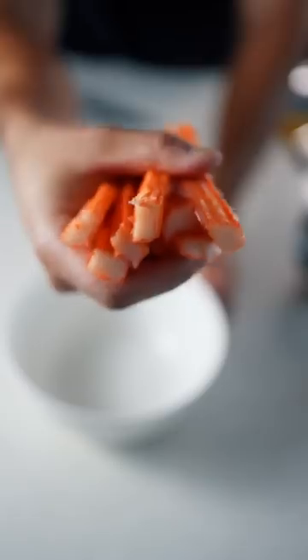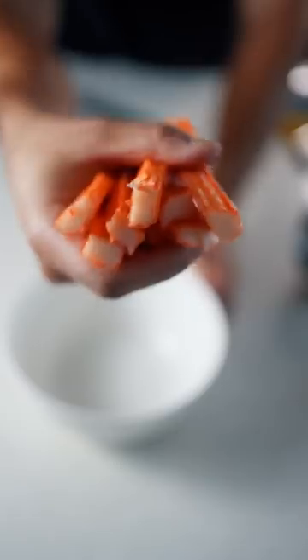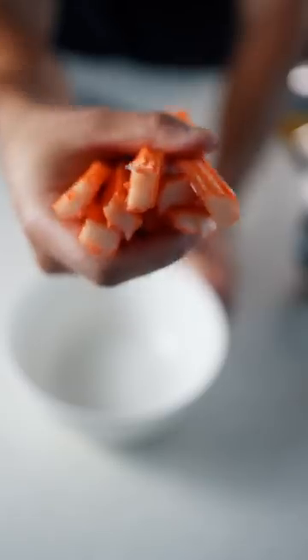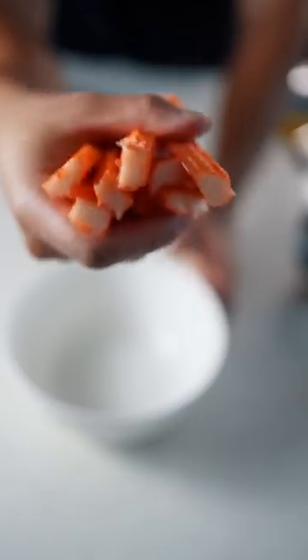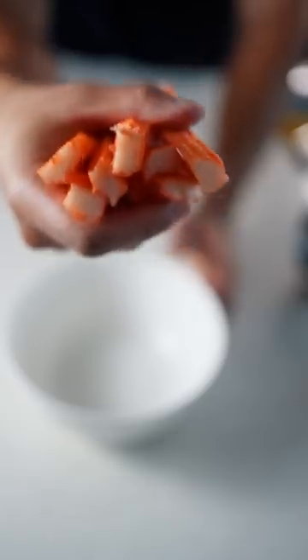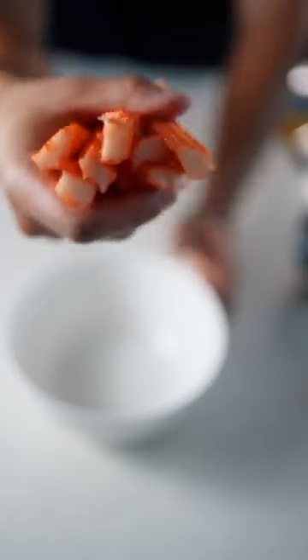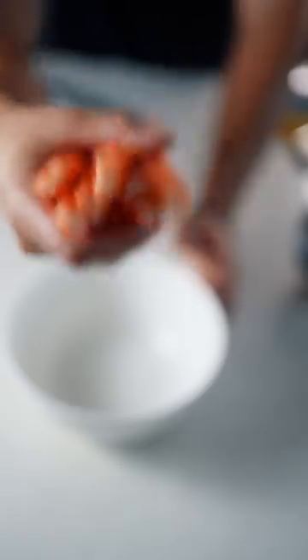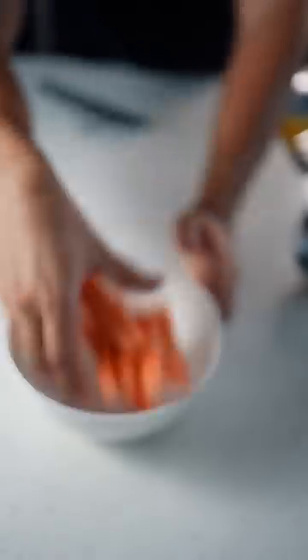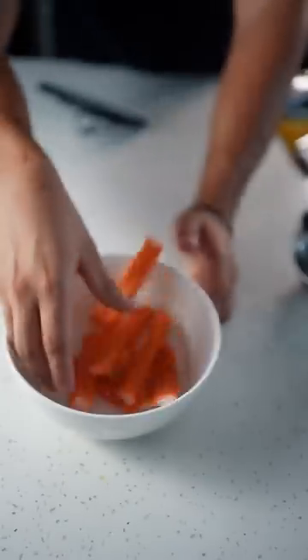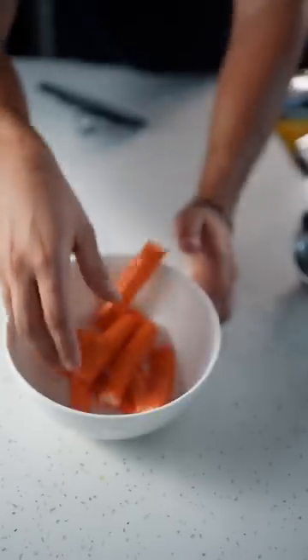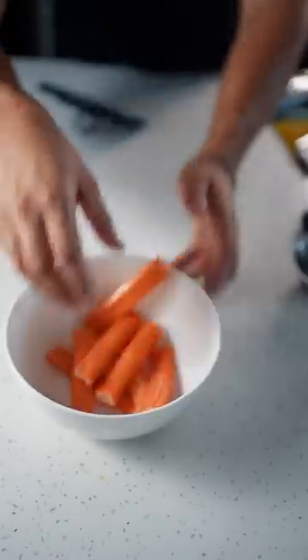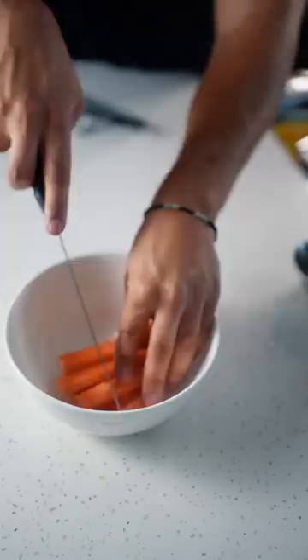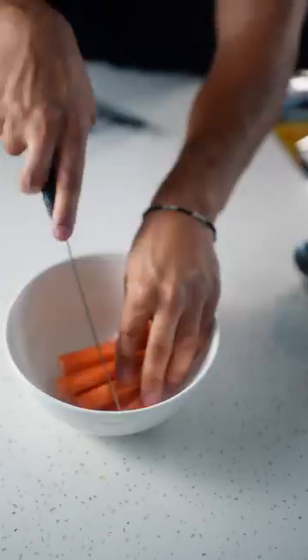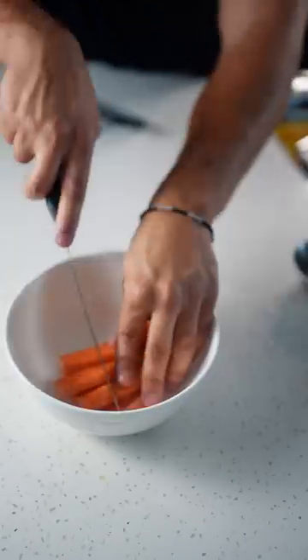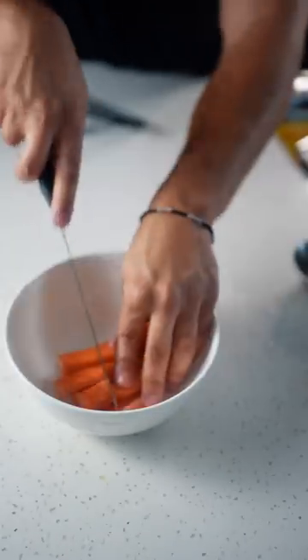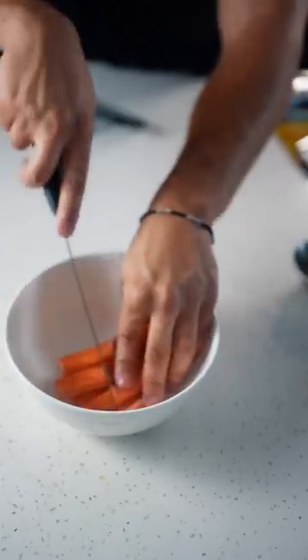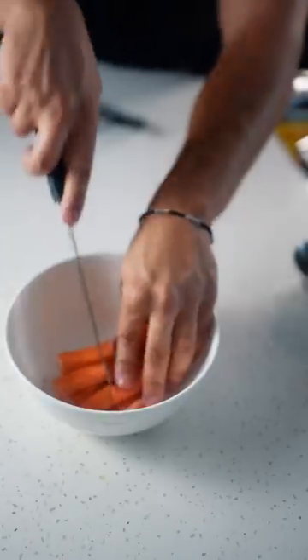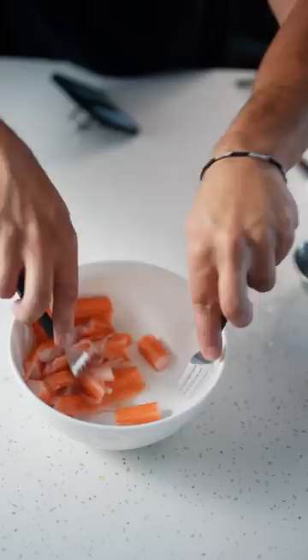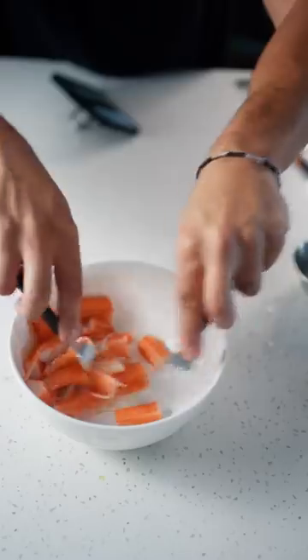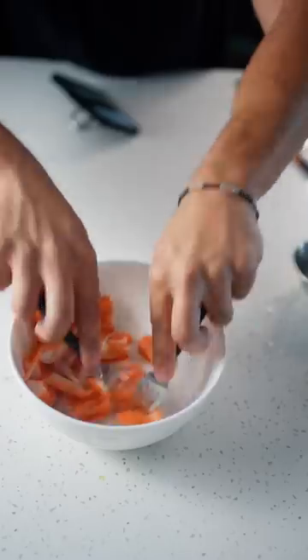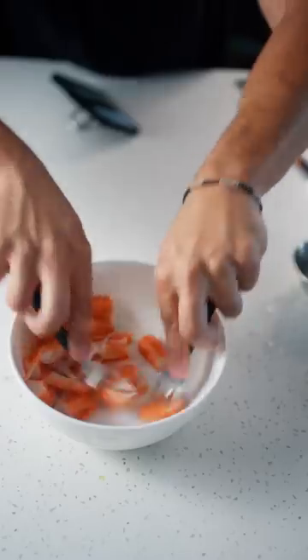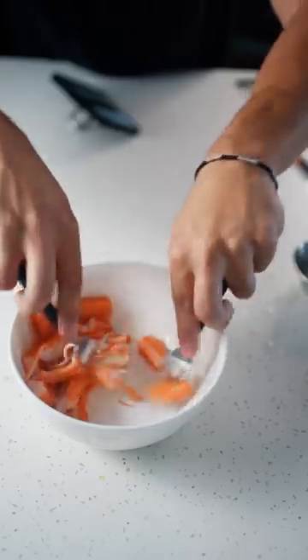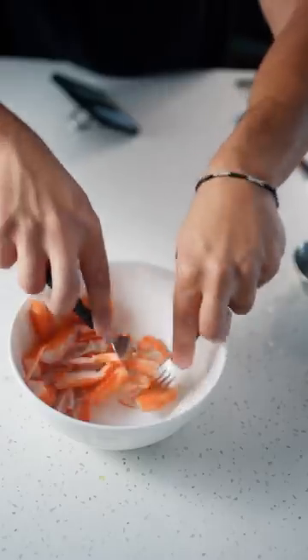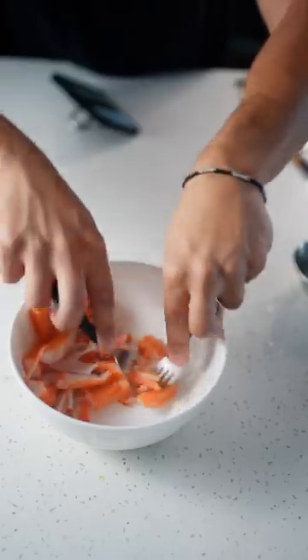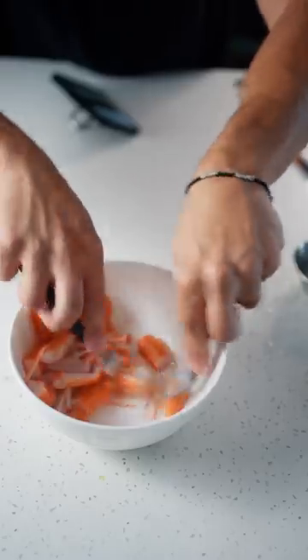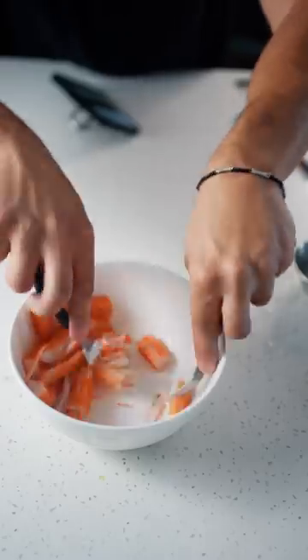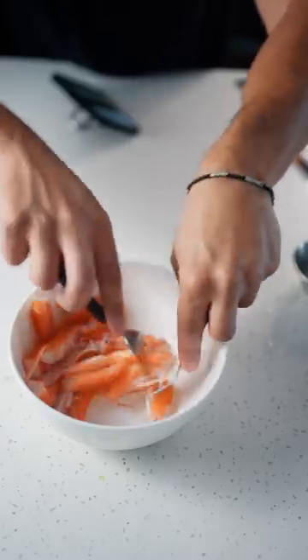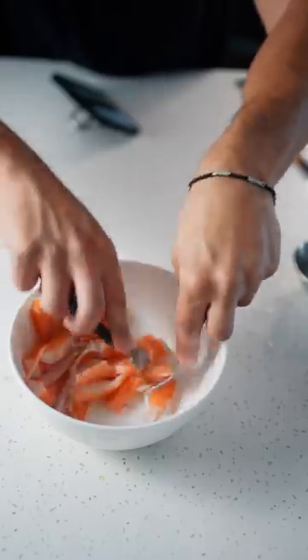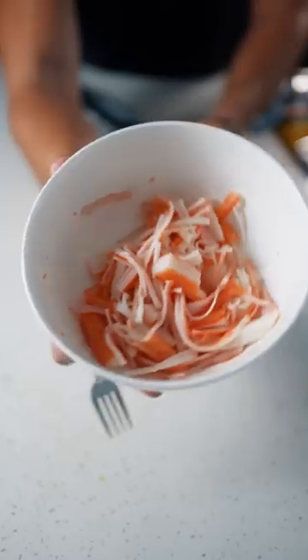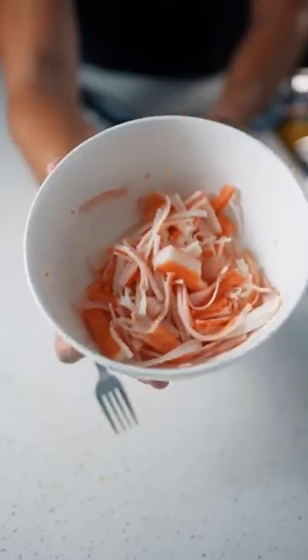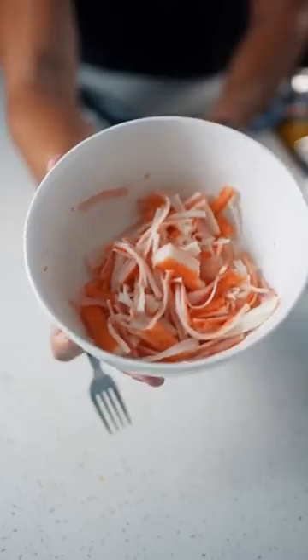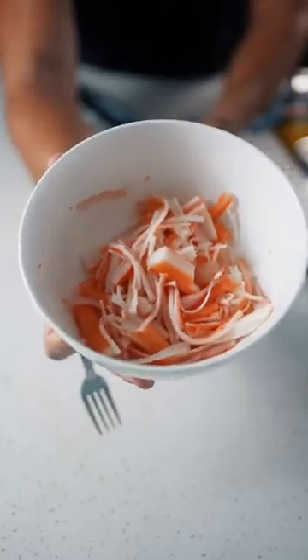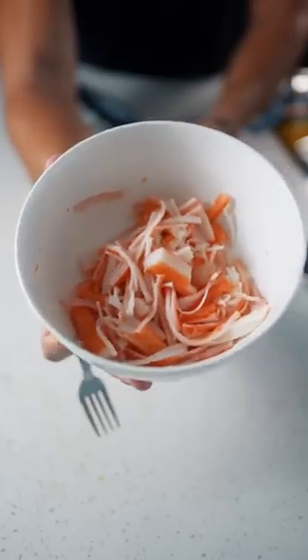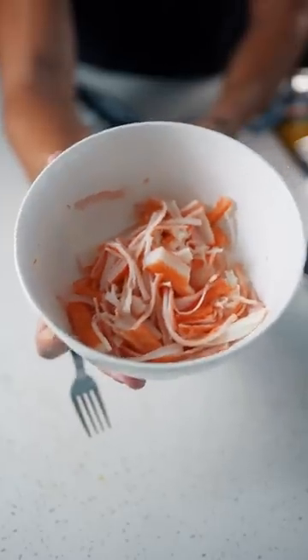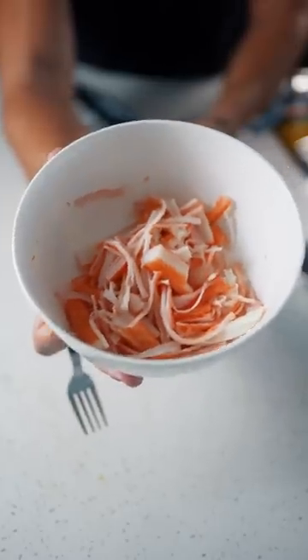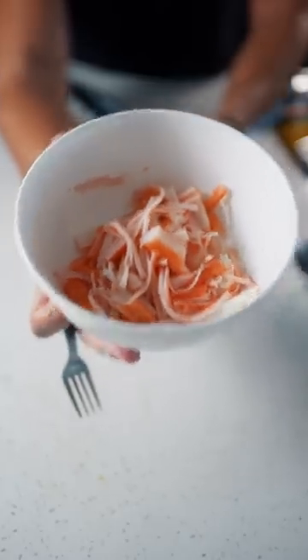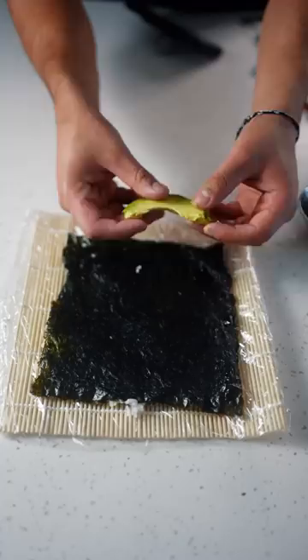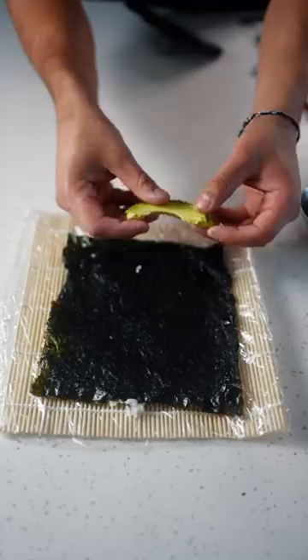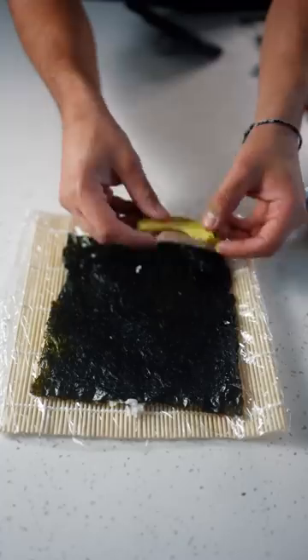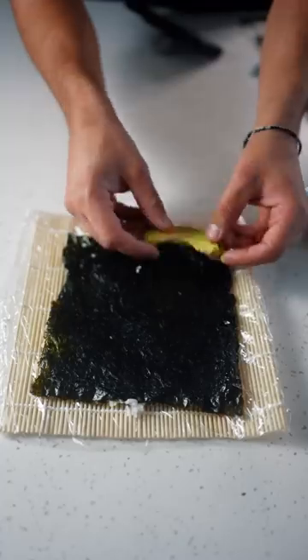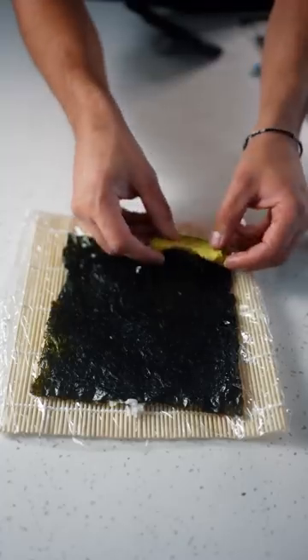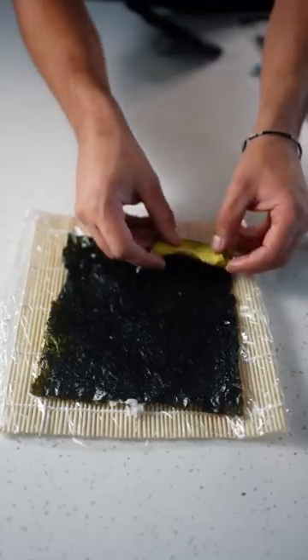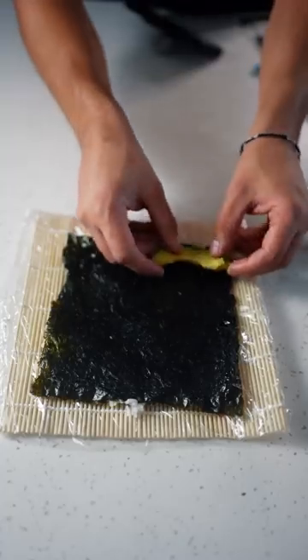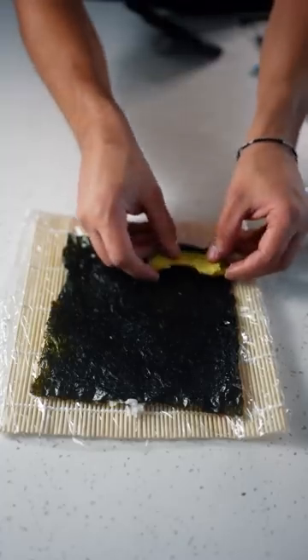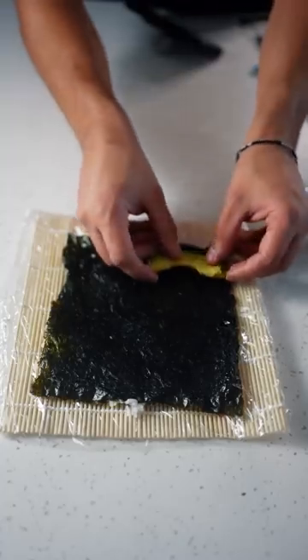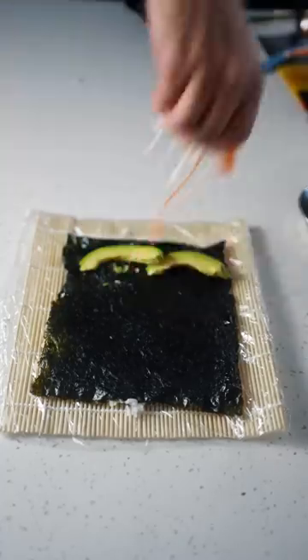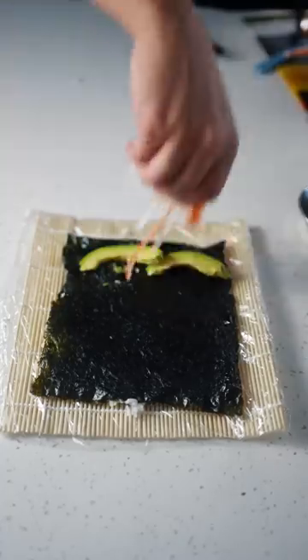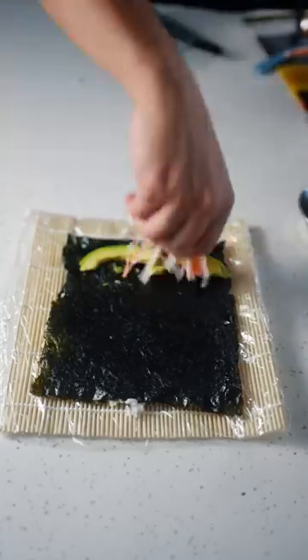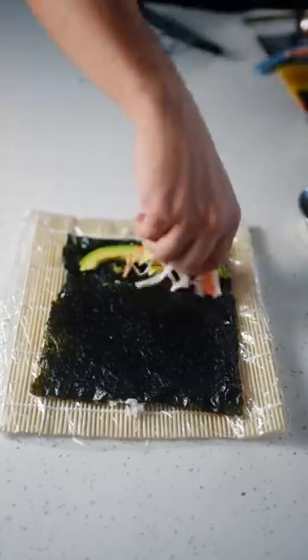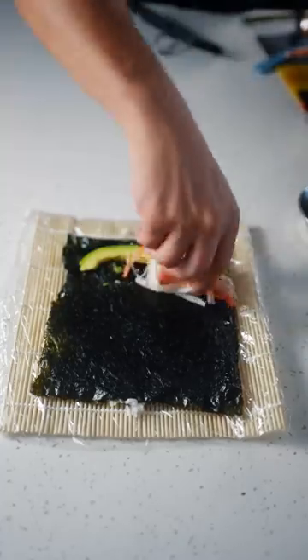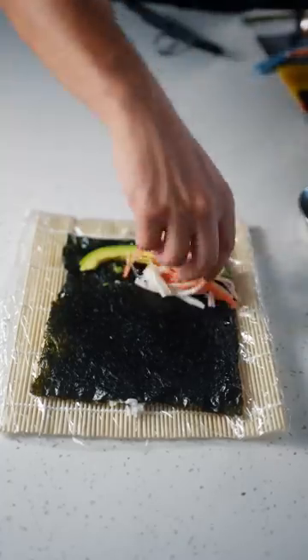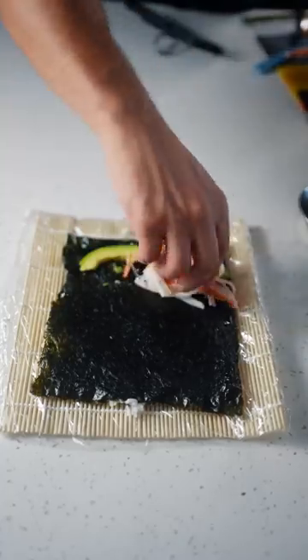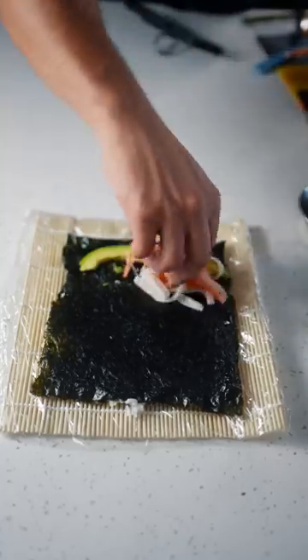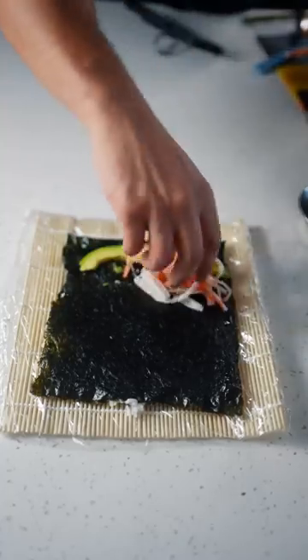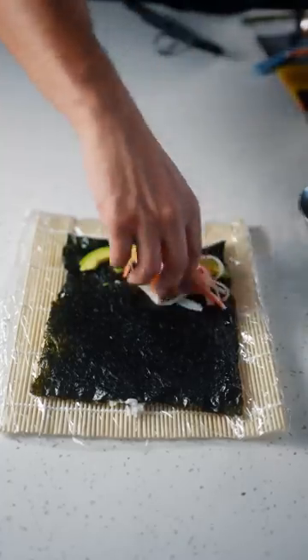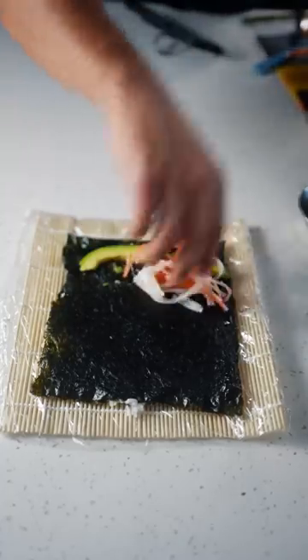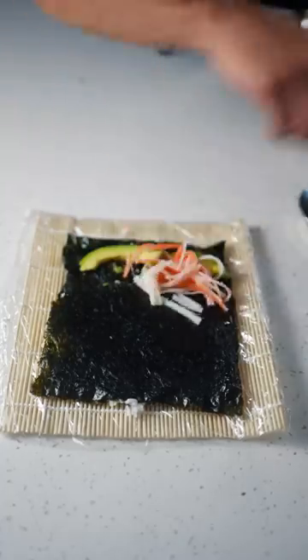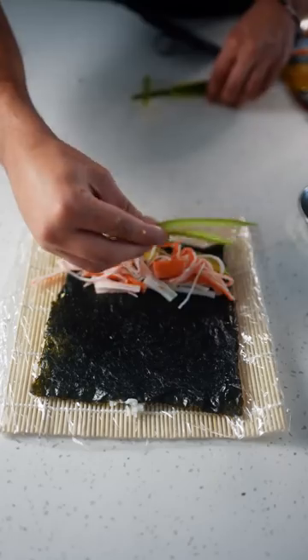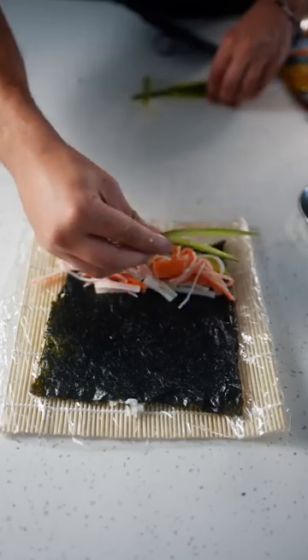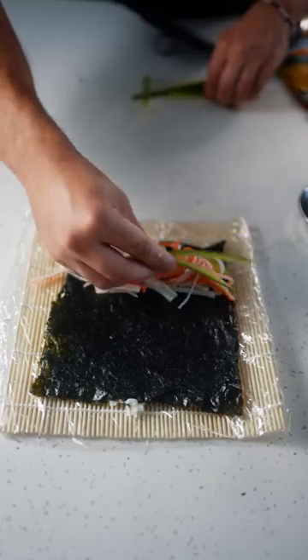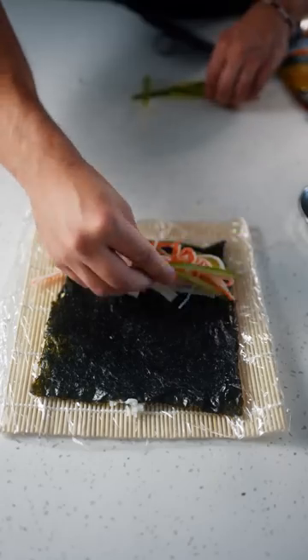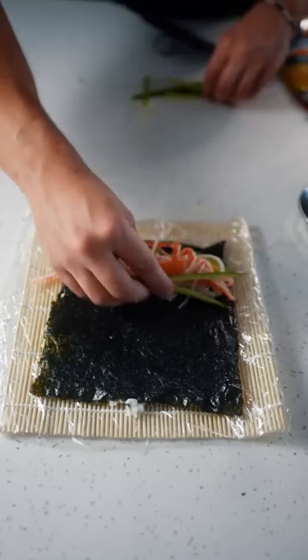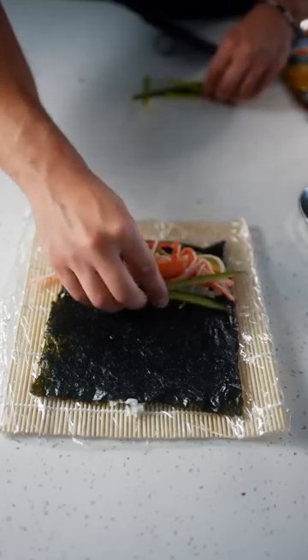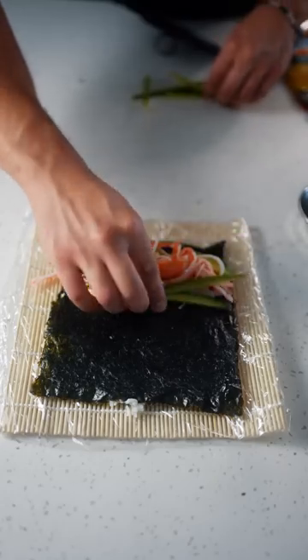Get some imitation crab, slice them up, shred the shit out of them — you get something like this. Place some avocados, get your crab in there, cucumbers.